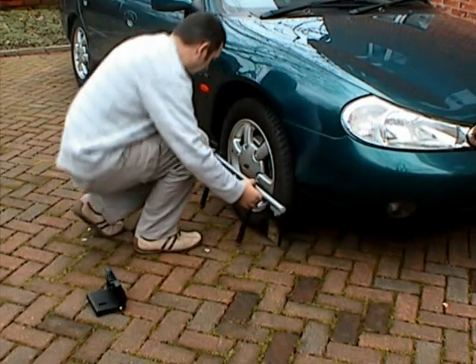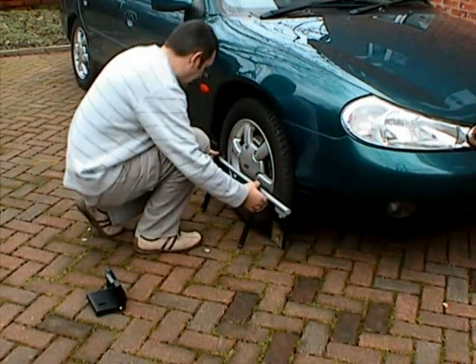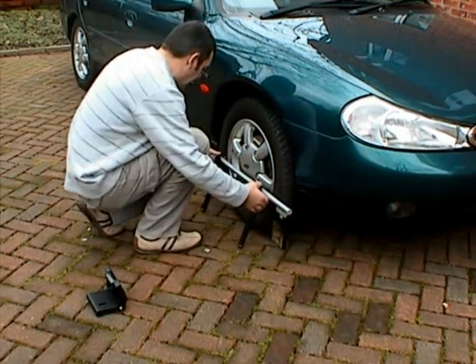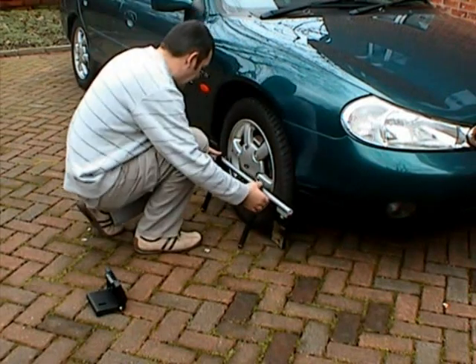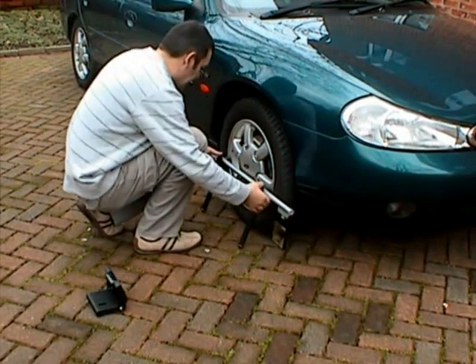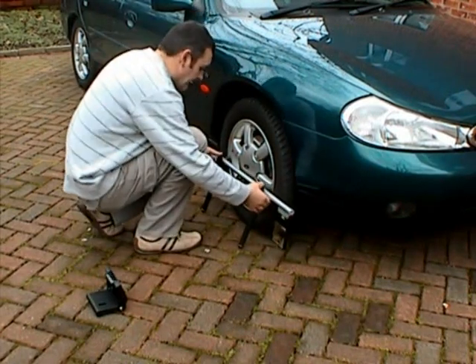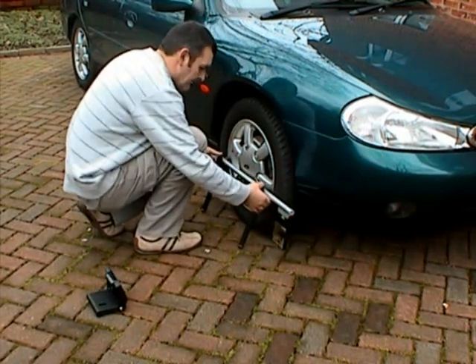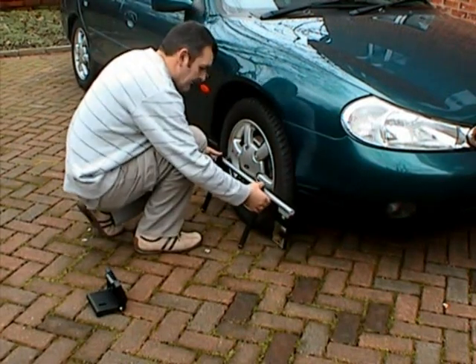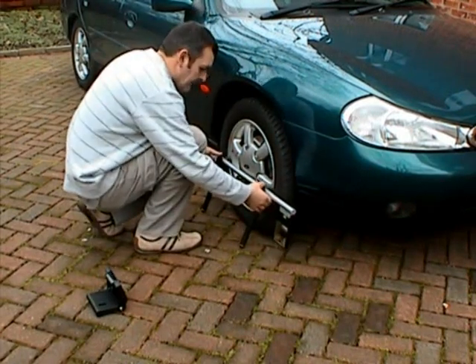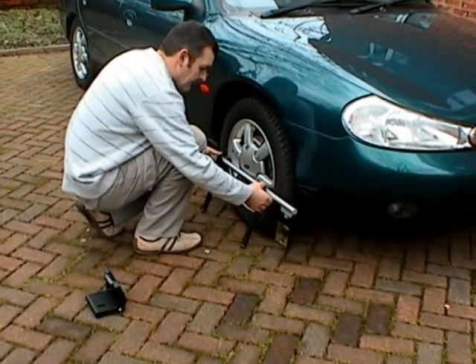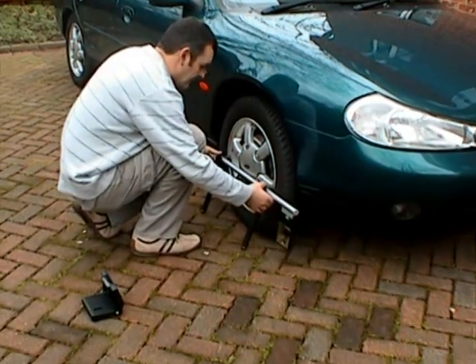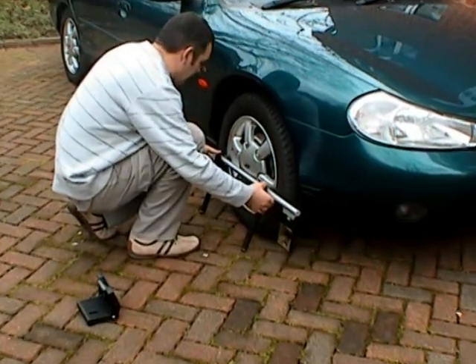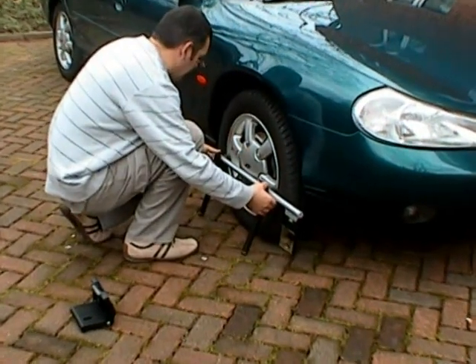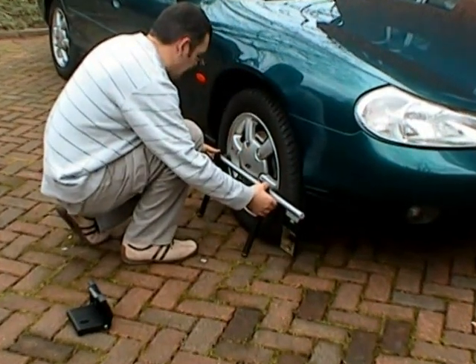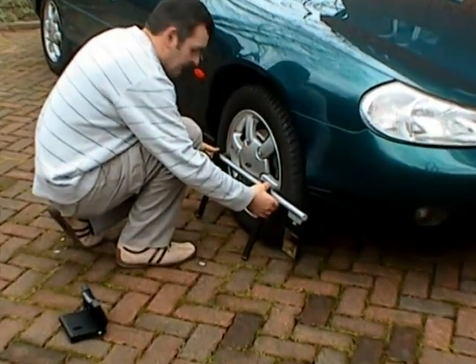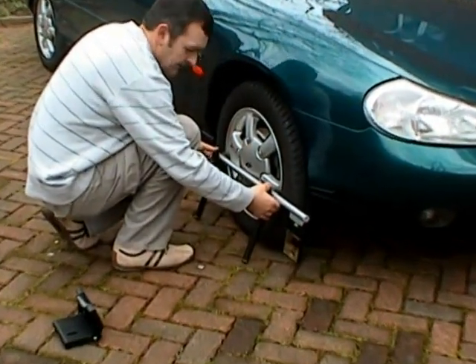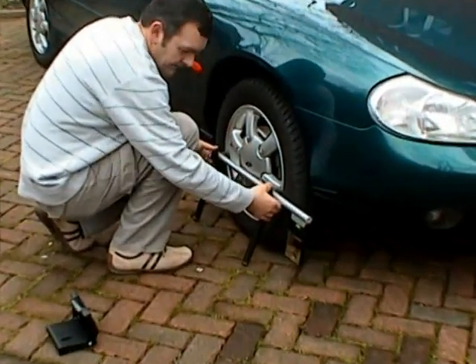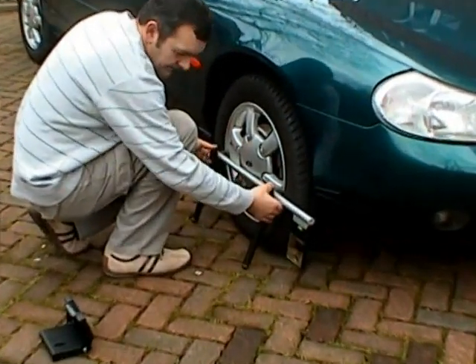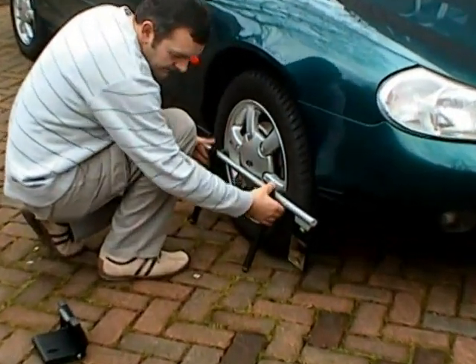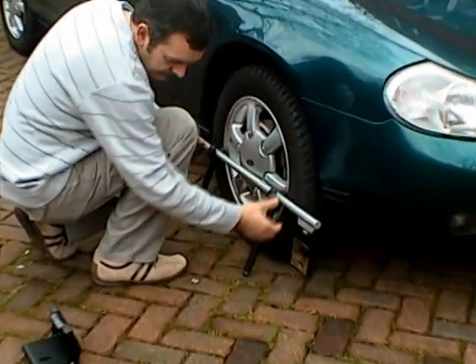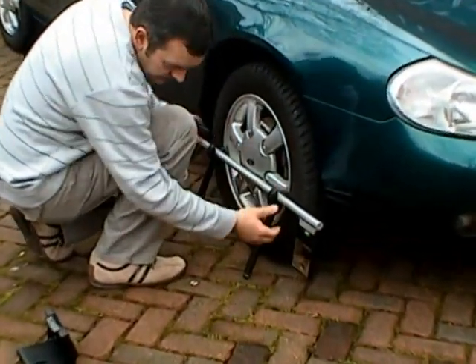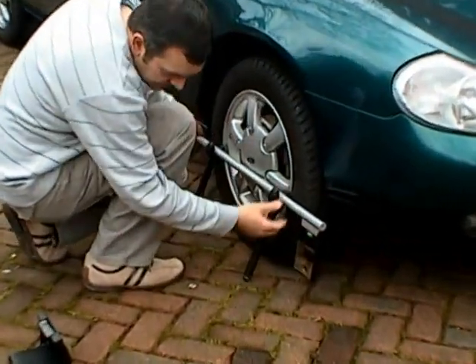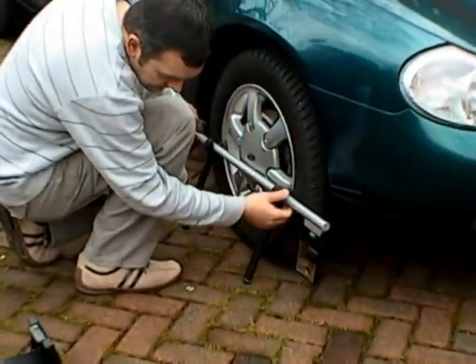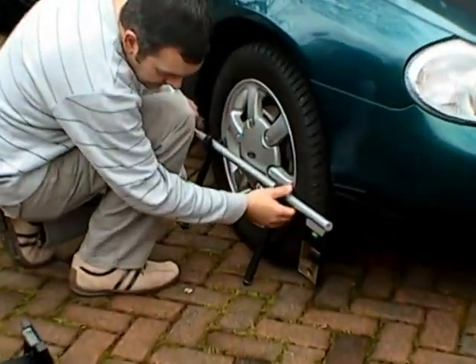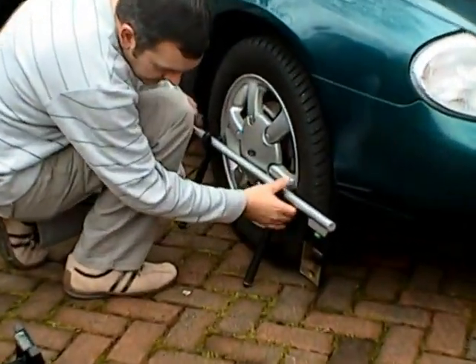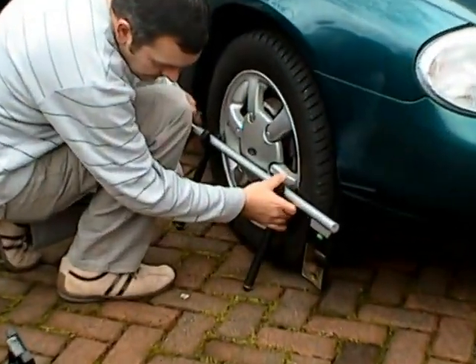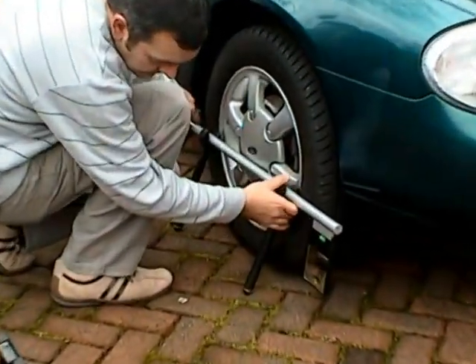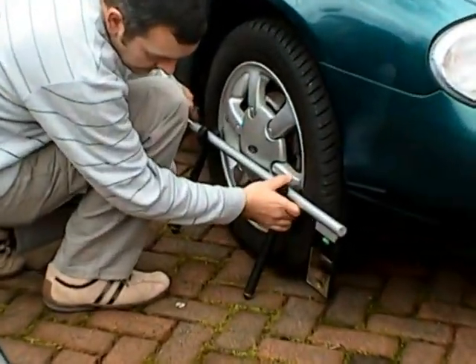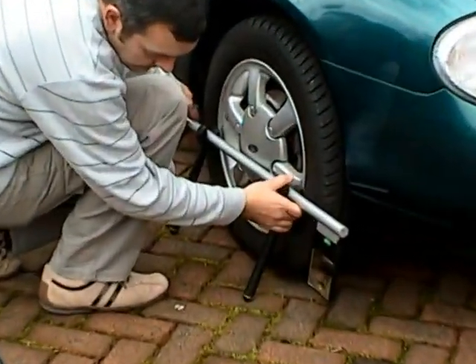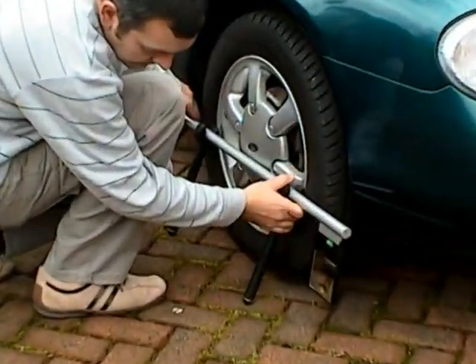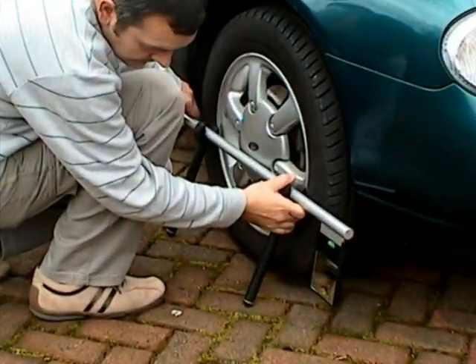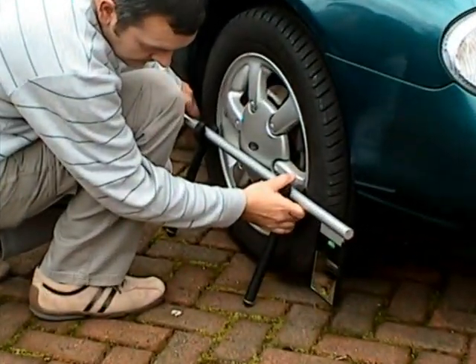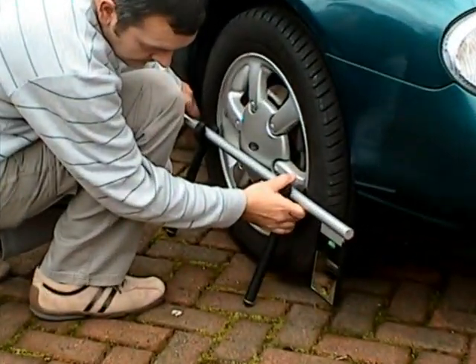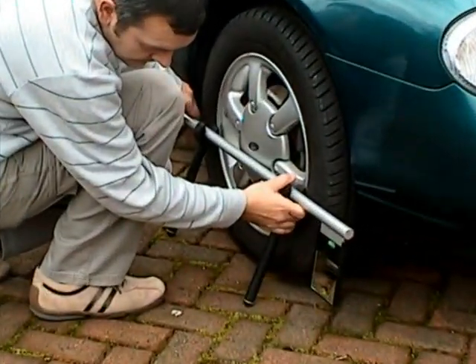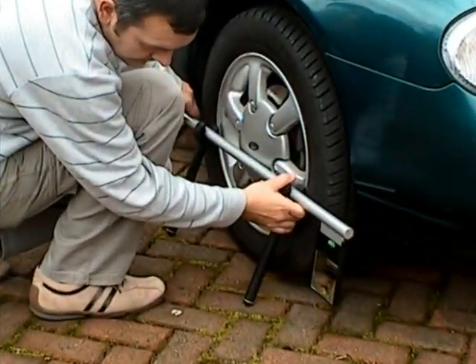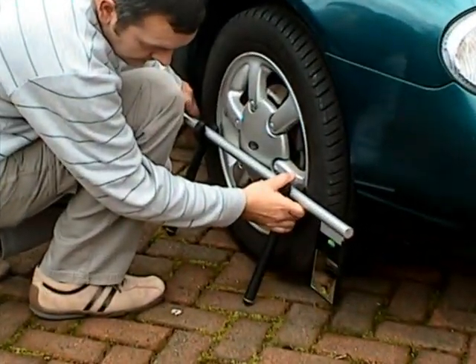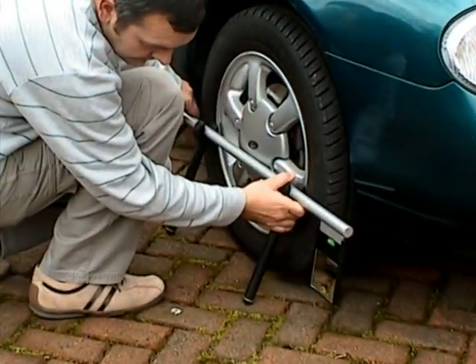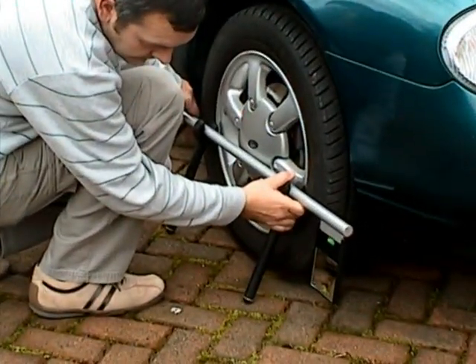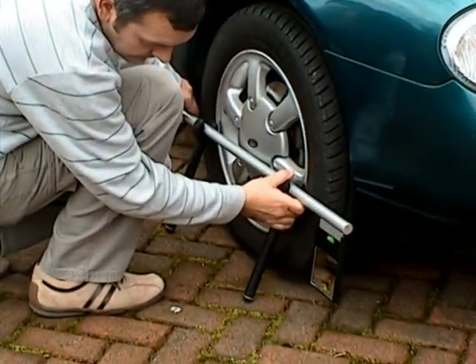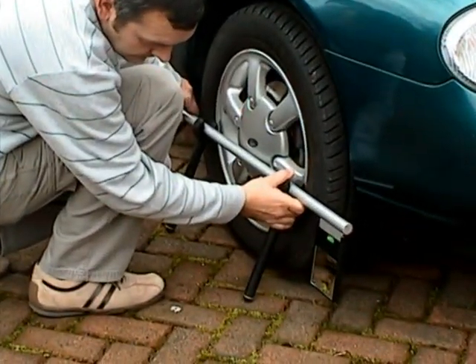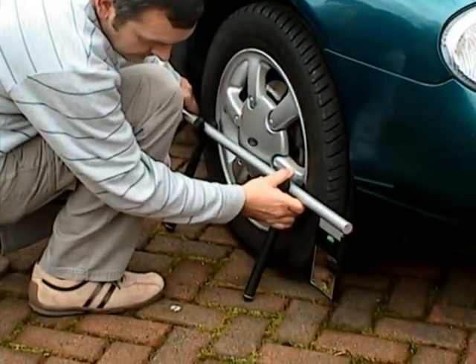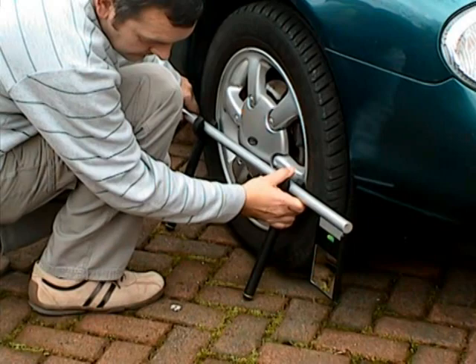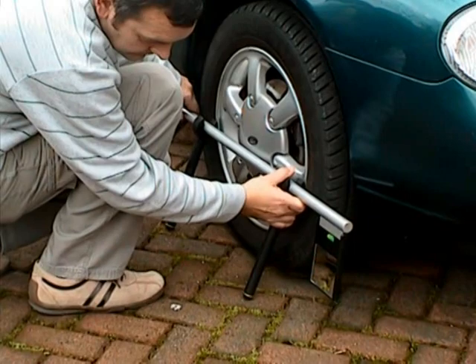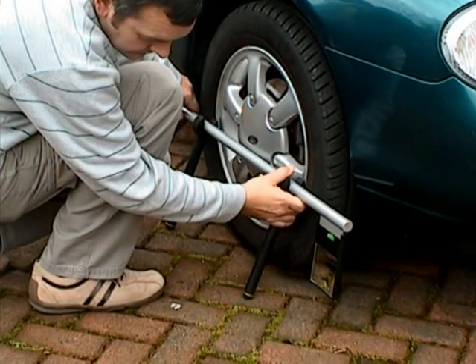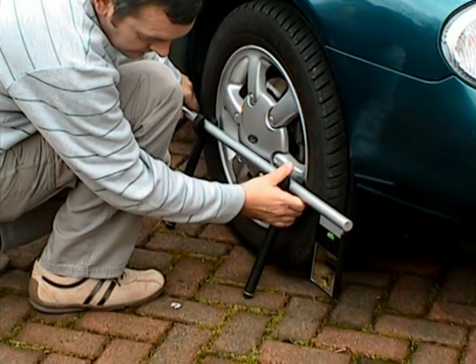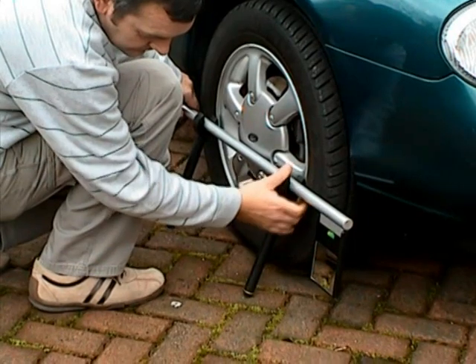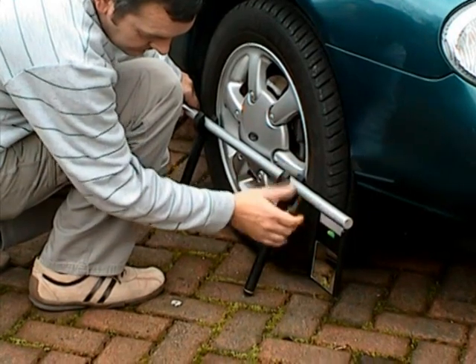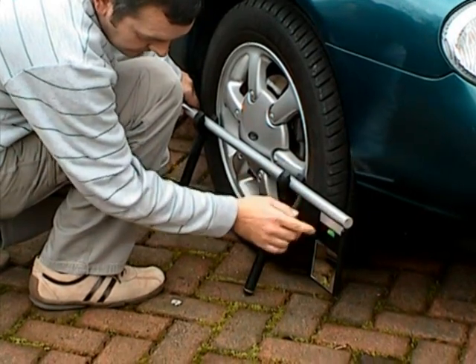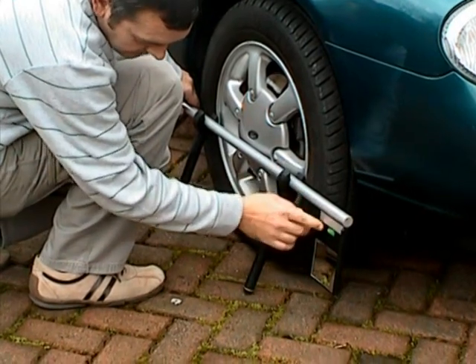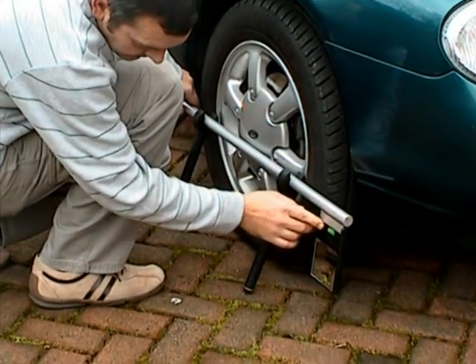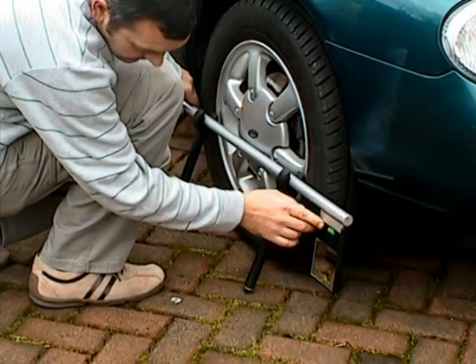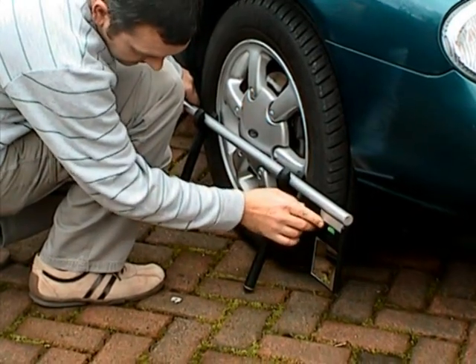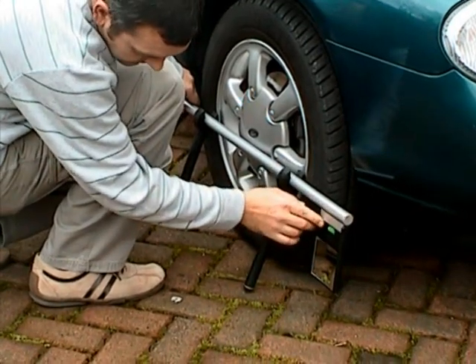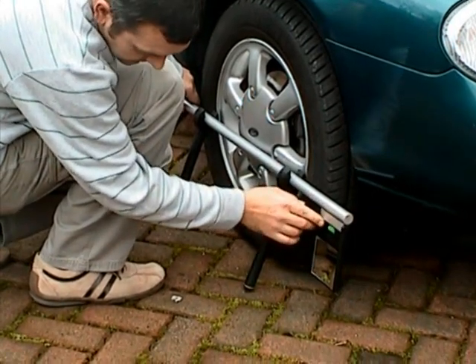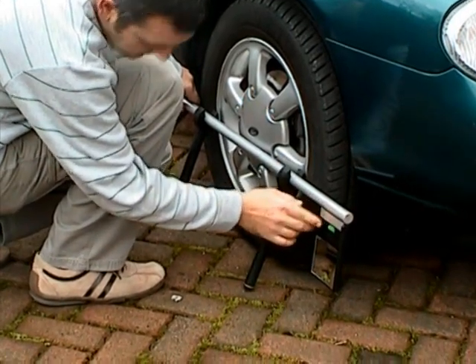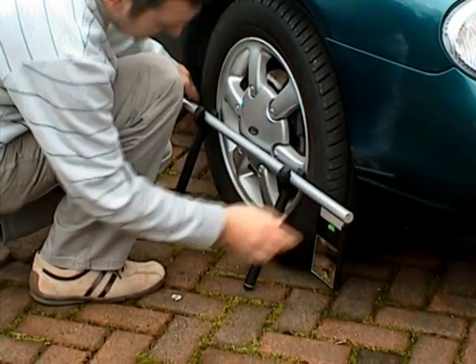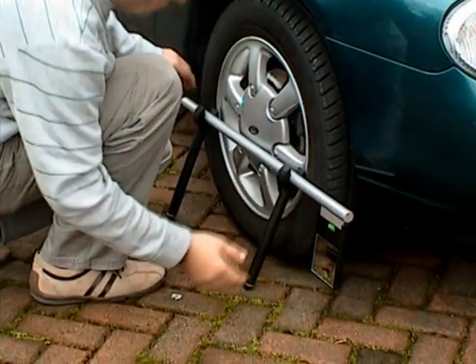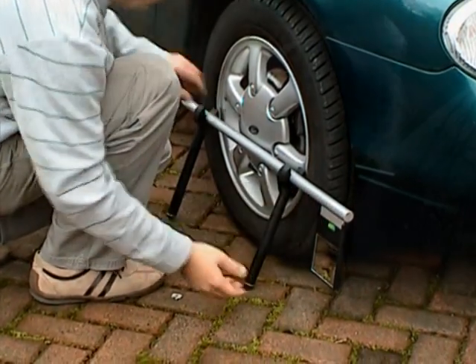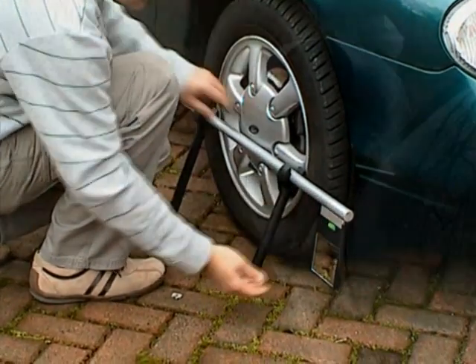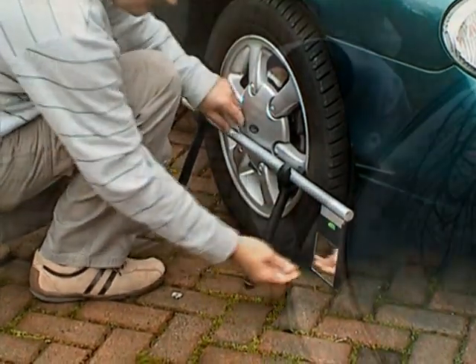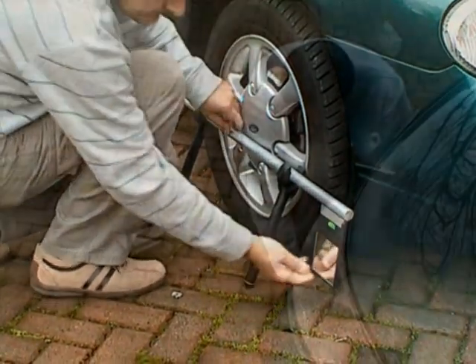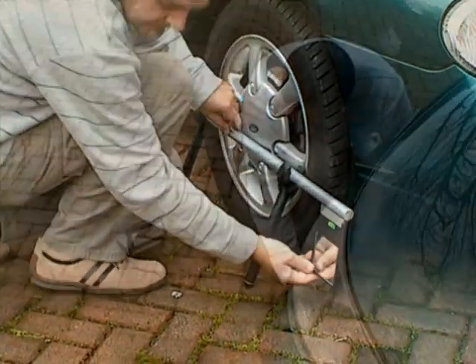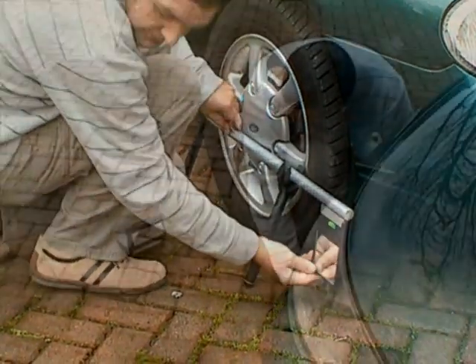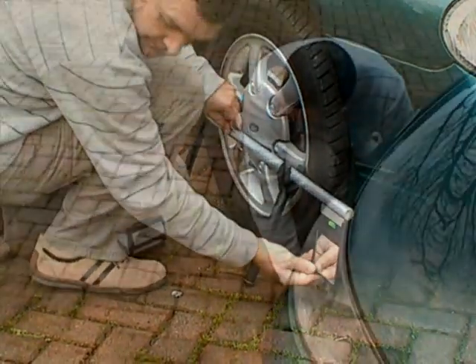For stage 2, we simply move the wheel gauge to the right wheel, again setting the gauge level with reference to the guide bubble.